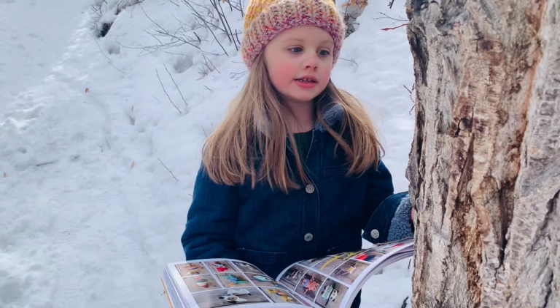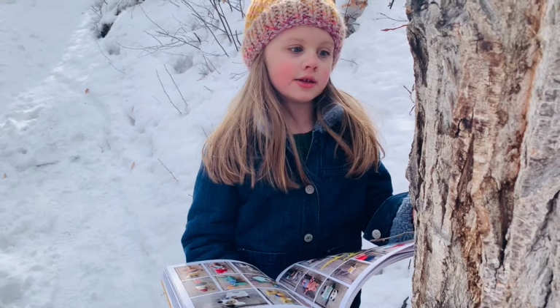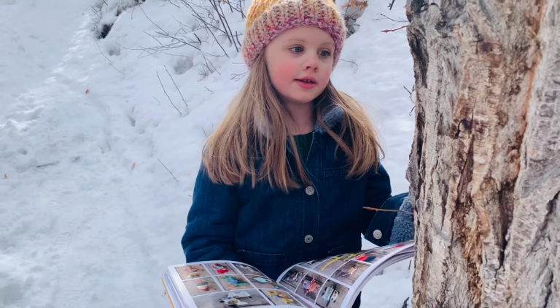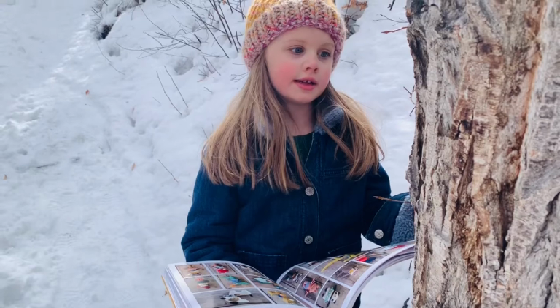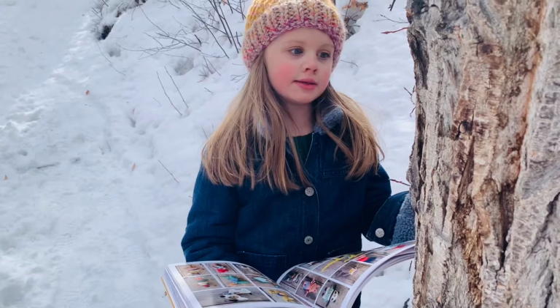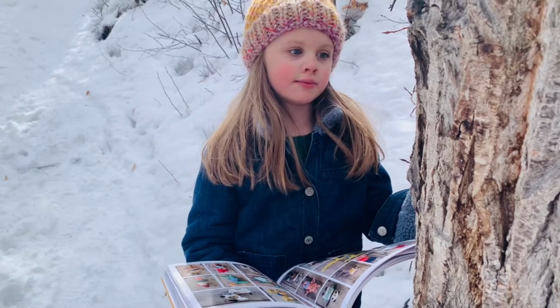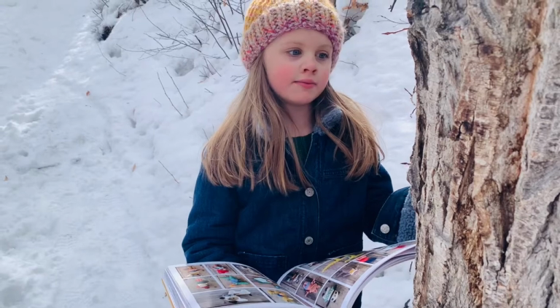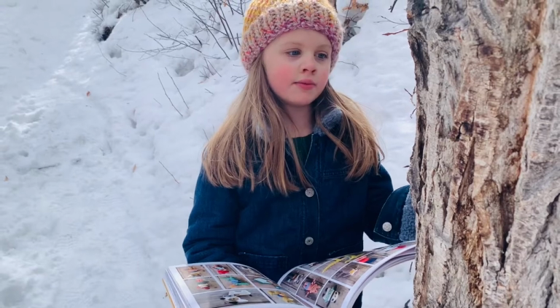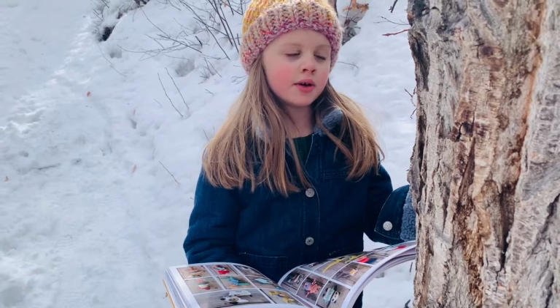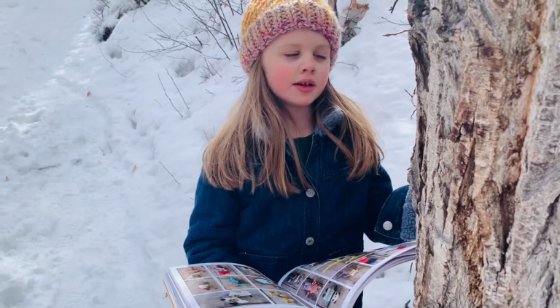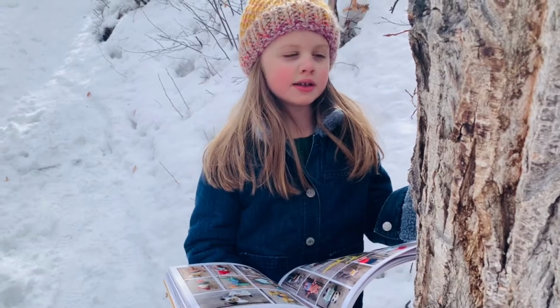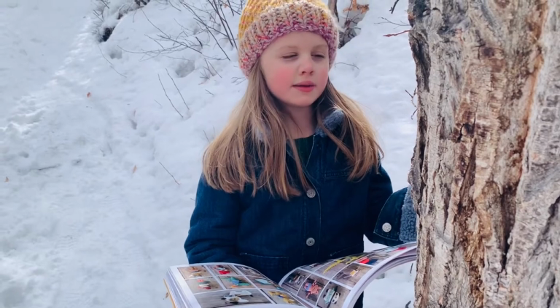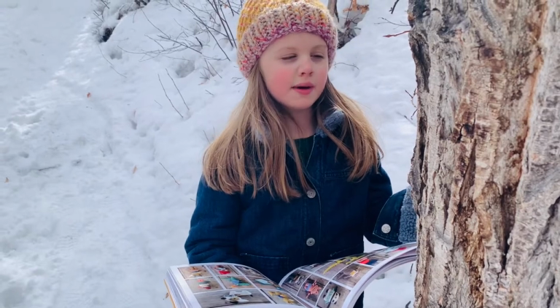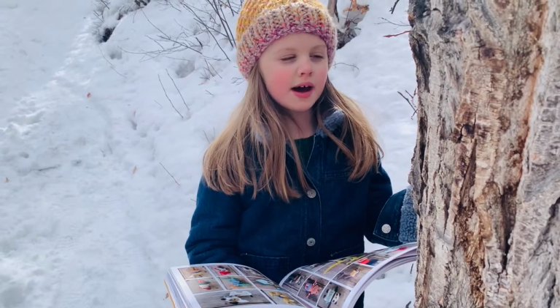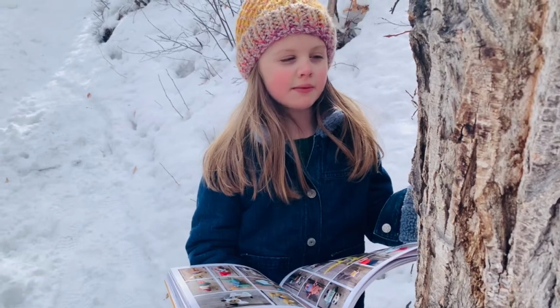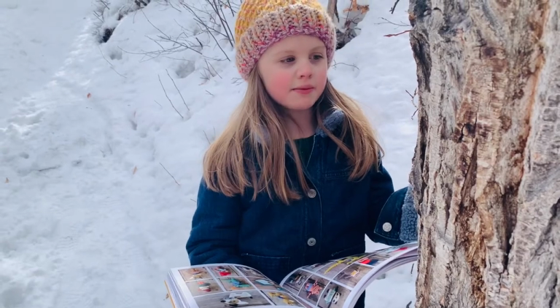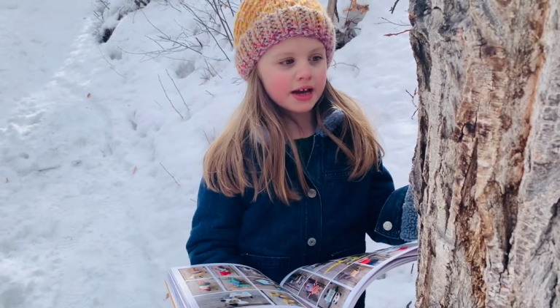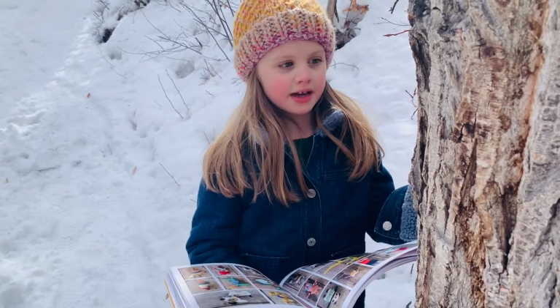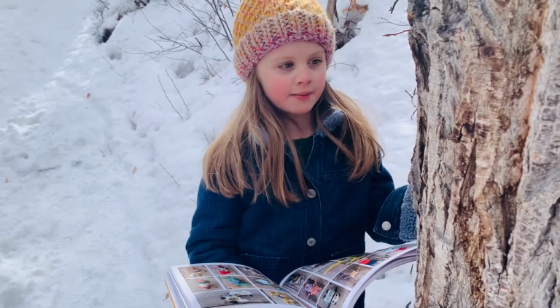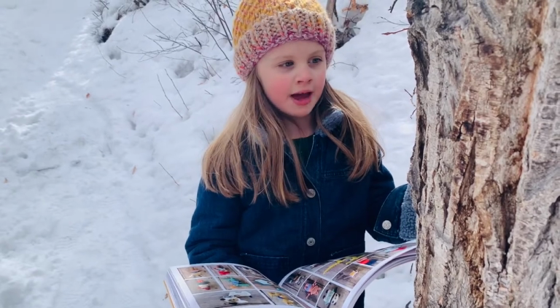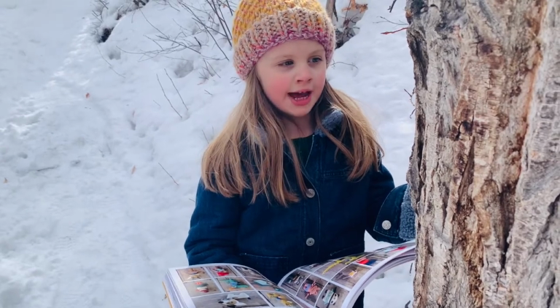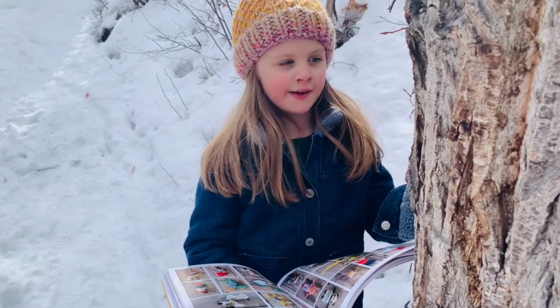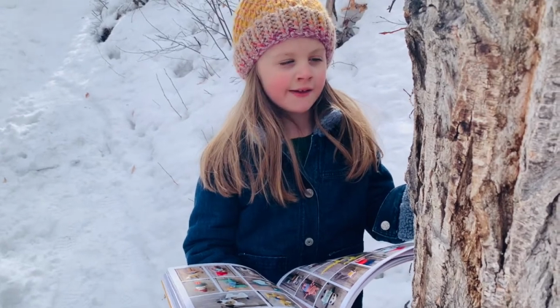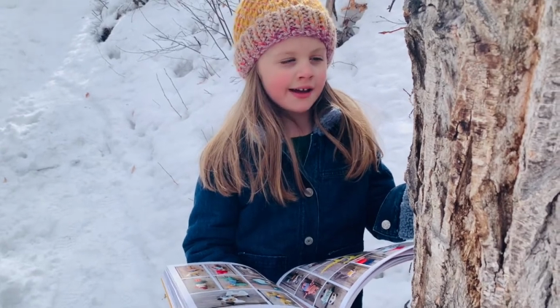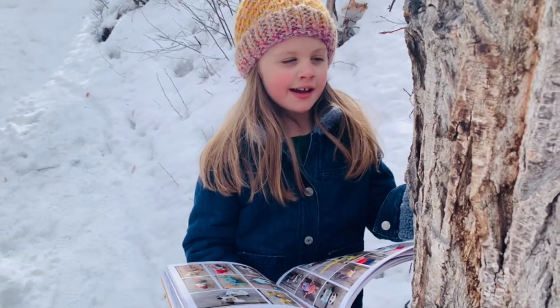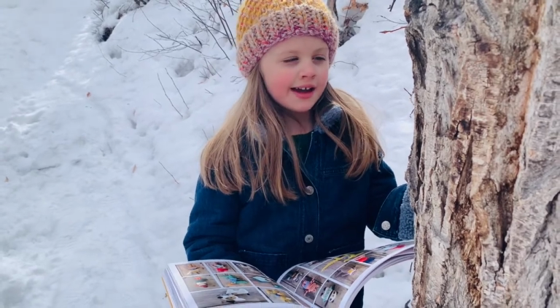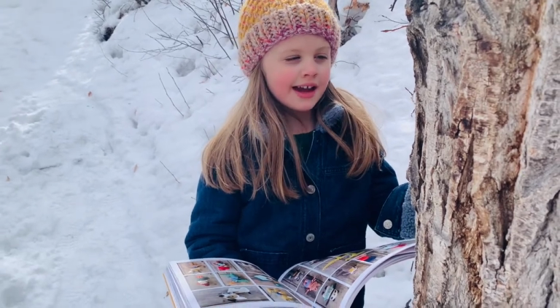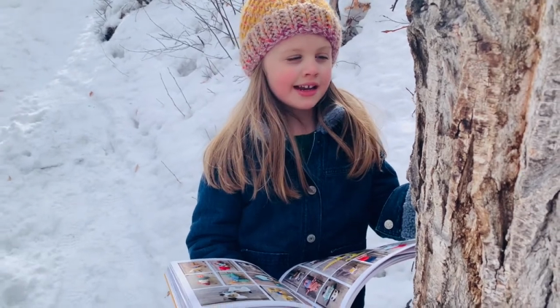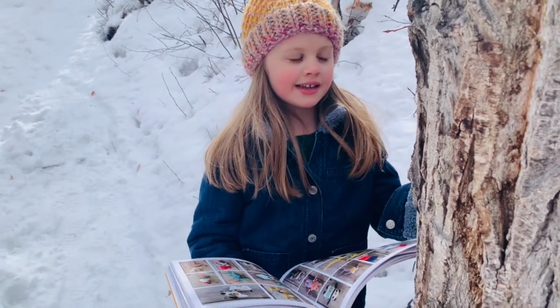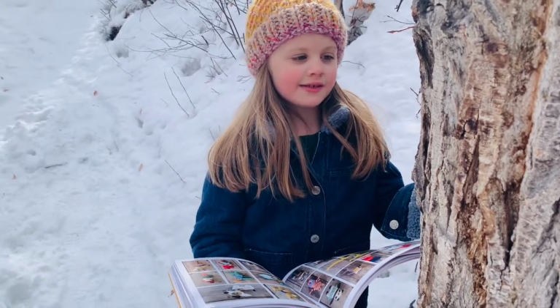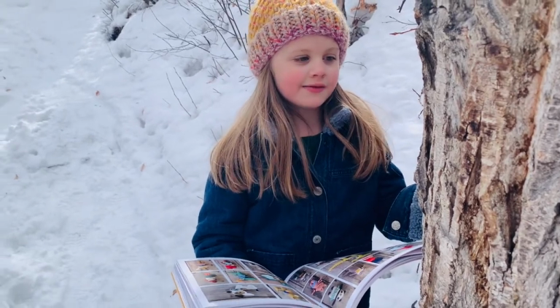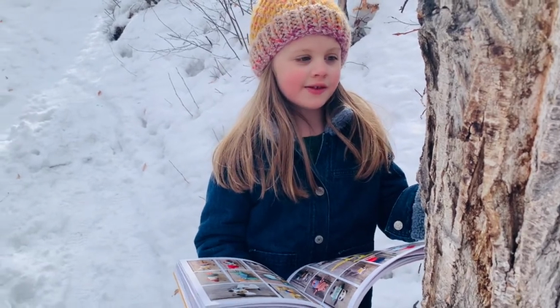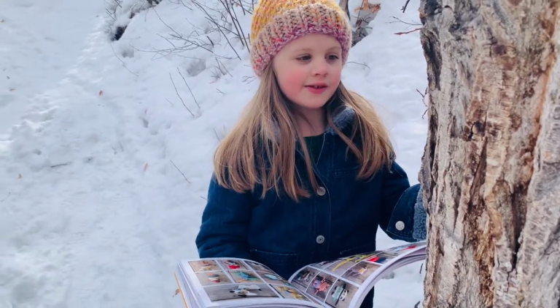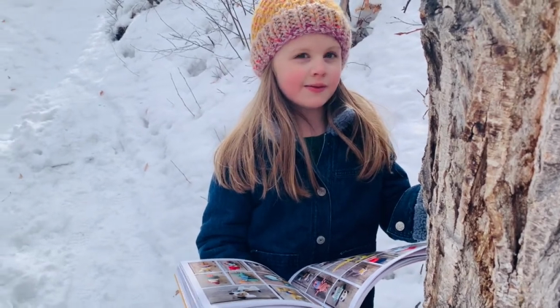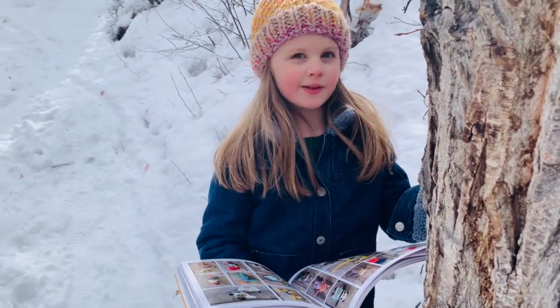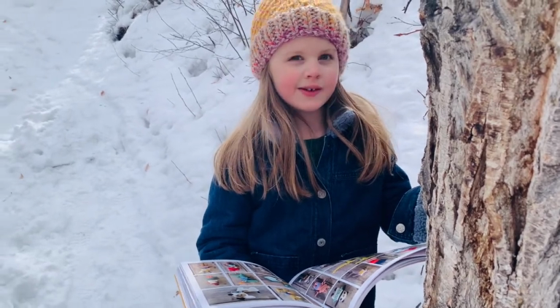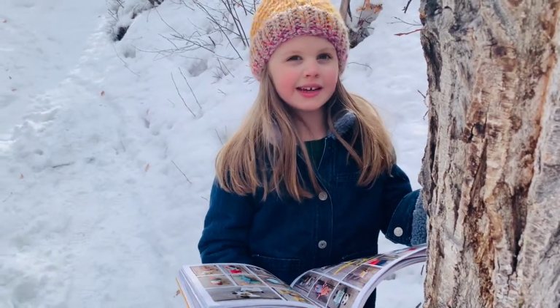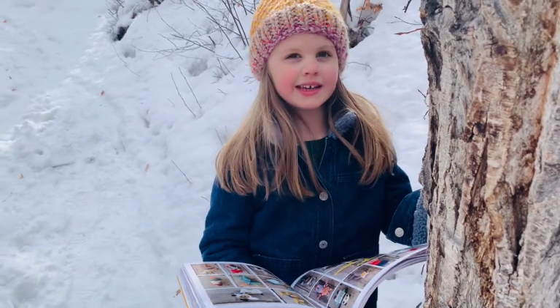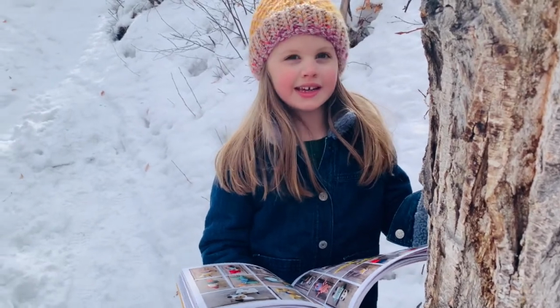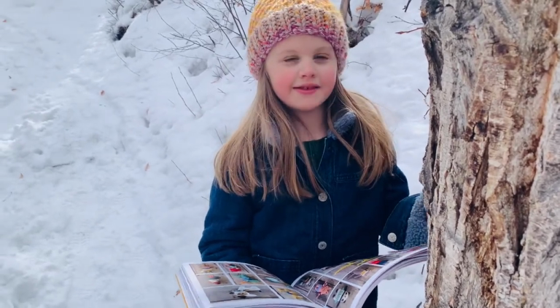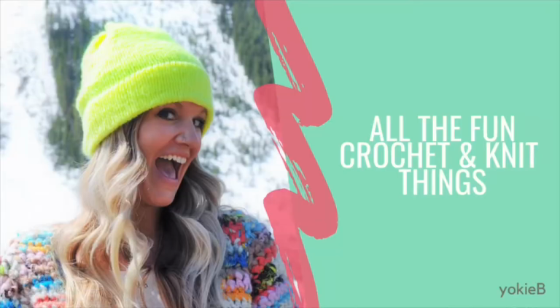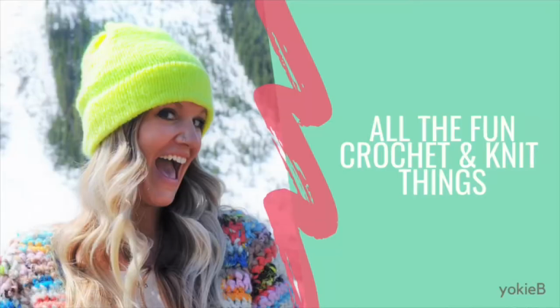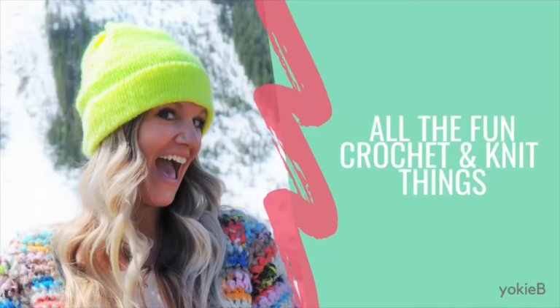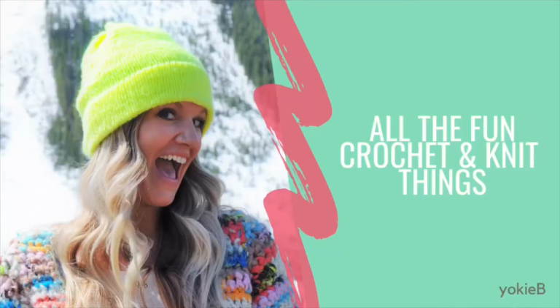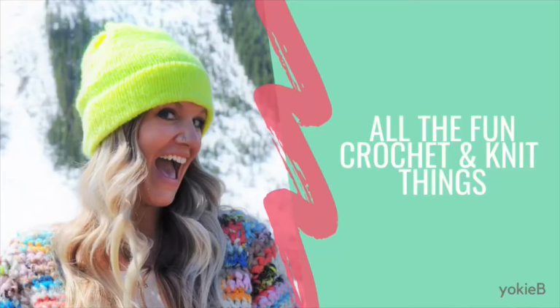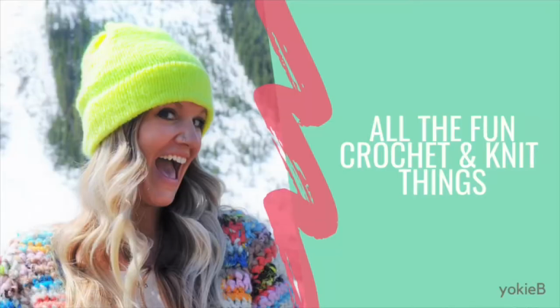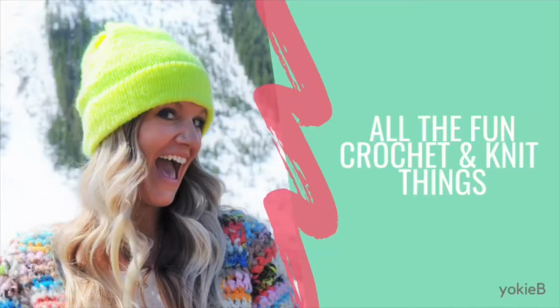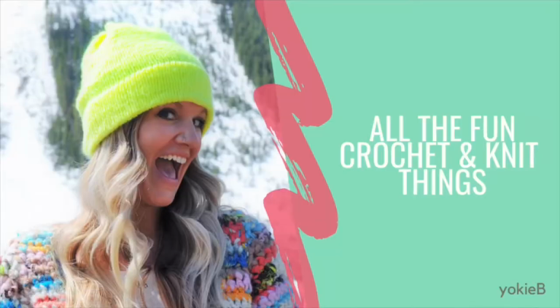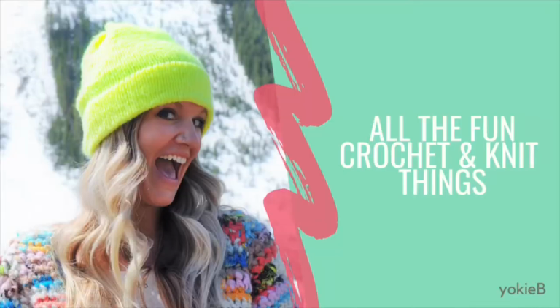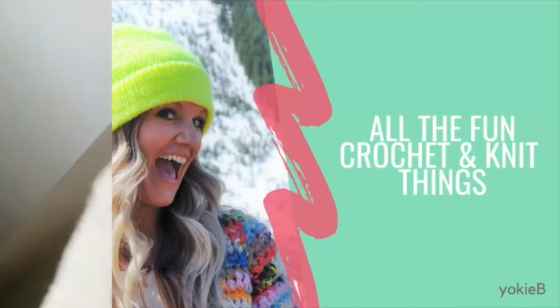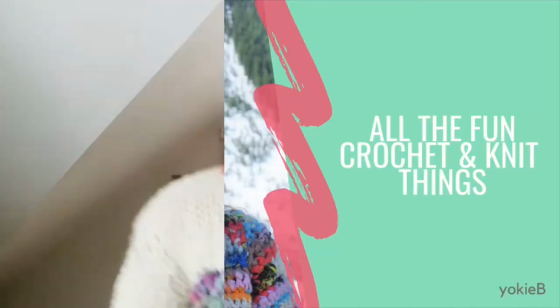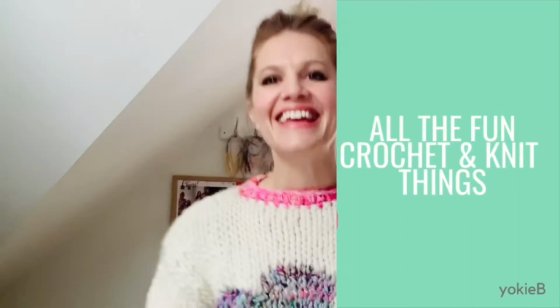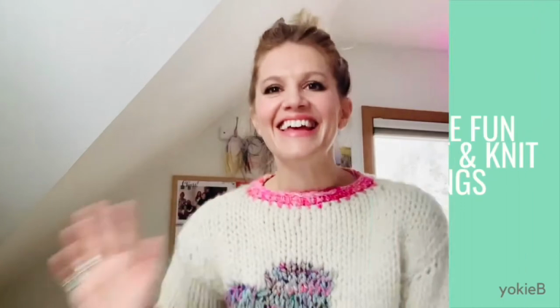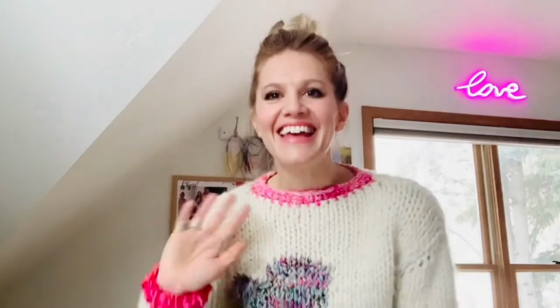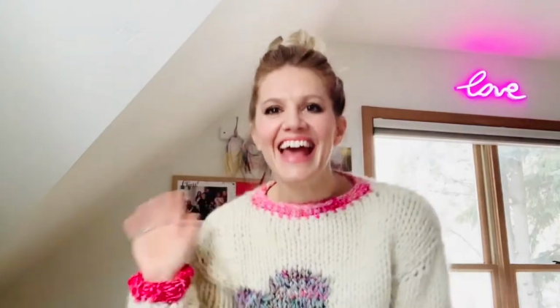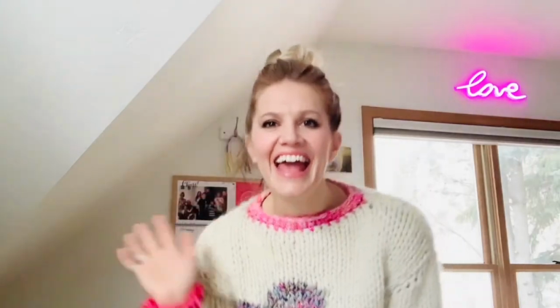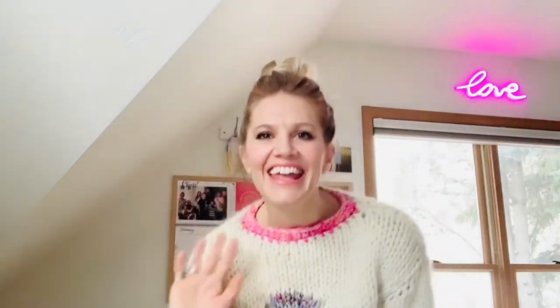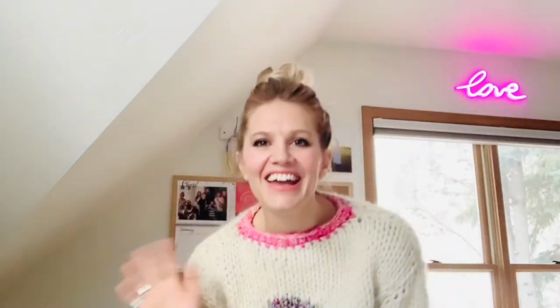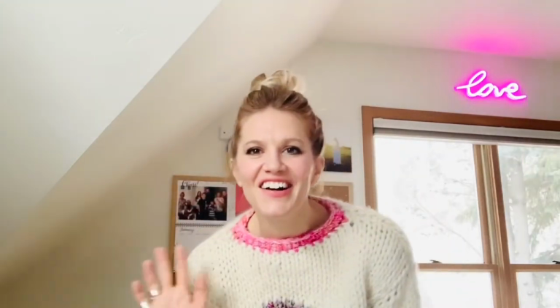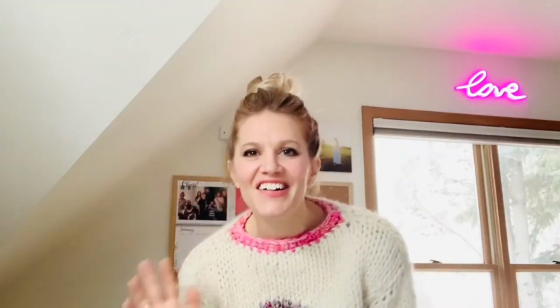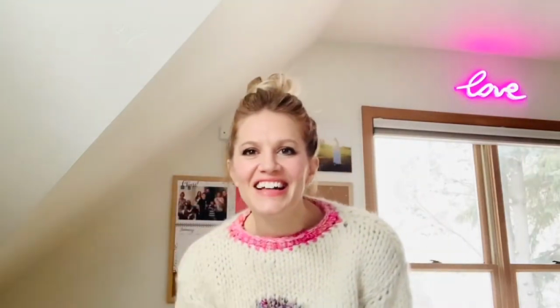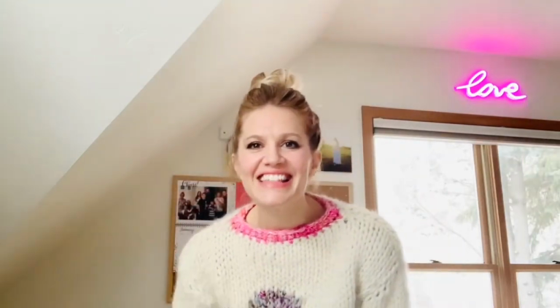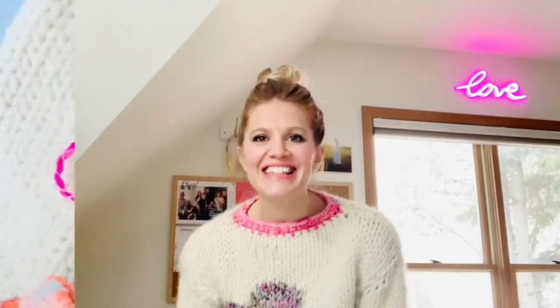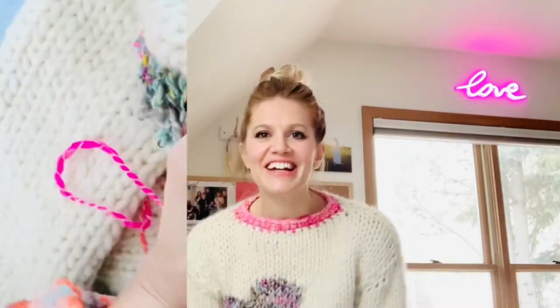So this book is about Pinkapow, and it's really, really cute. Hey y'all, it's Charlie.